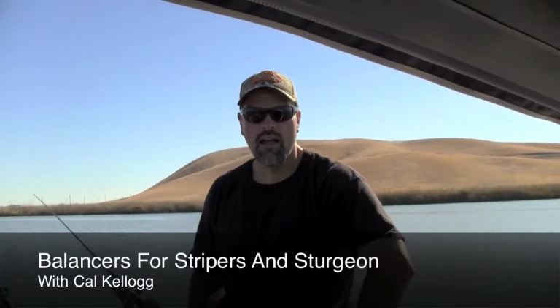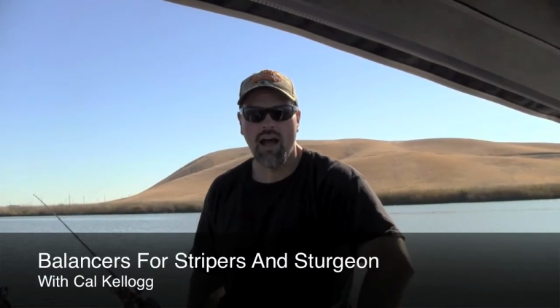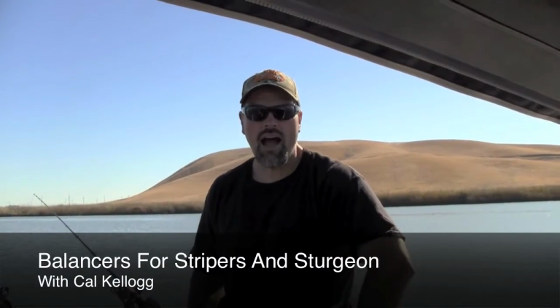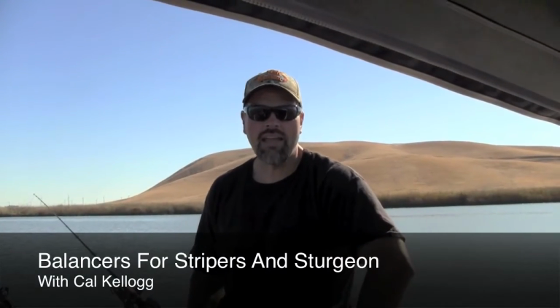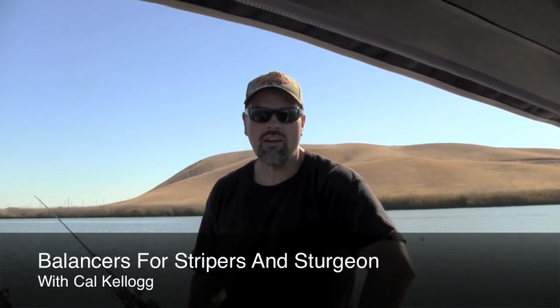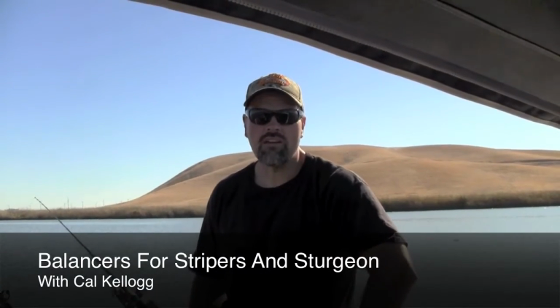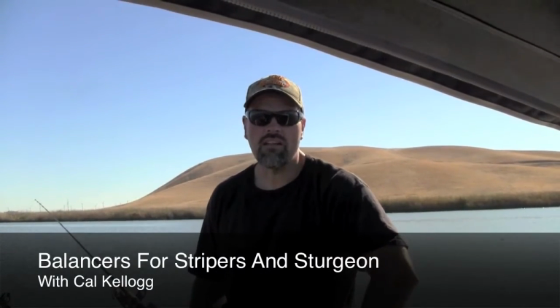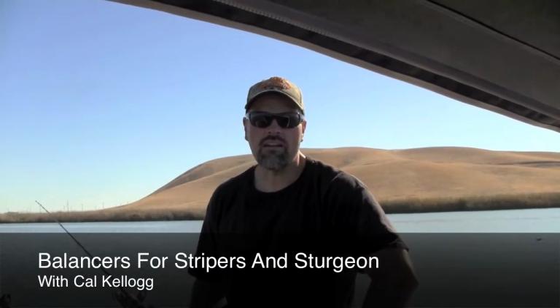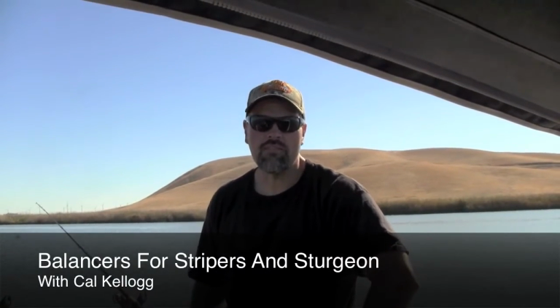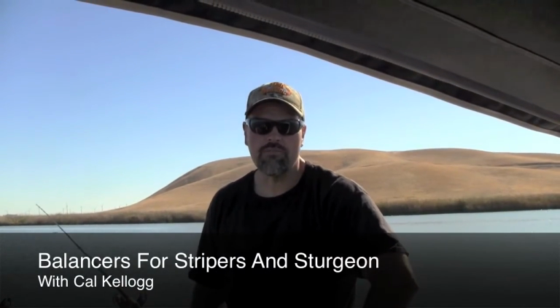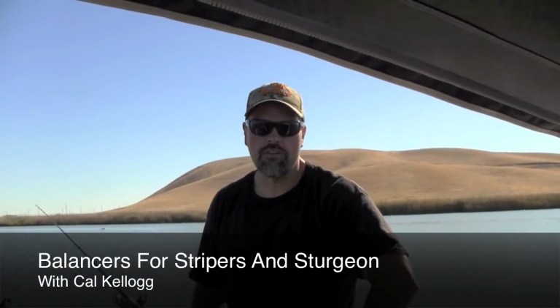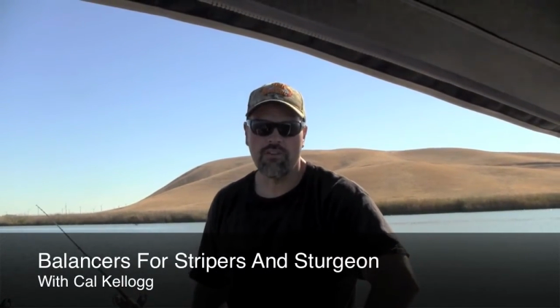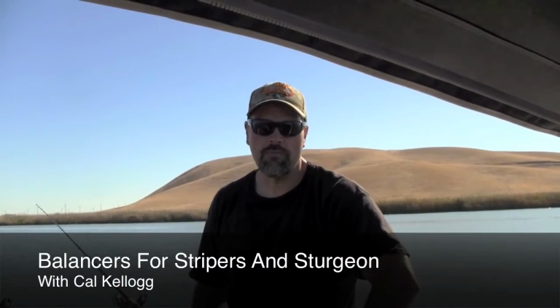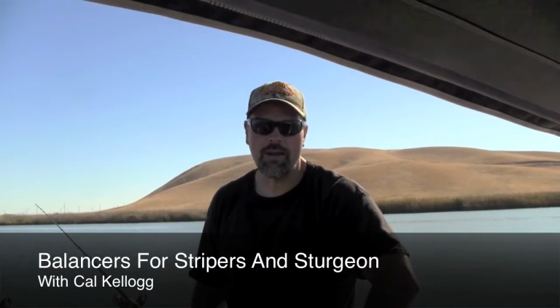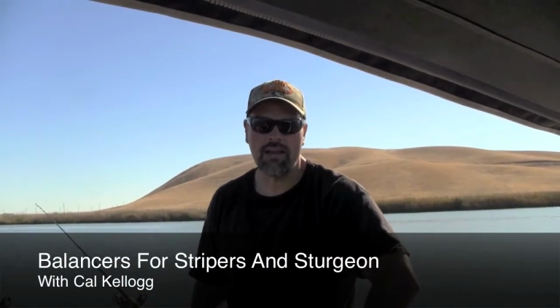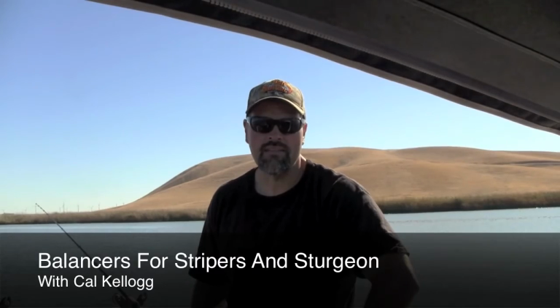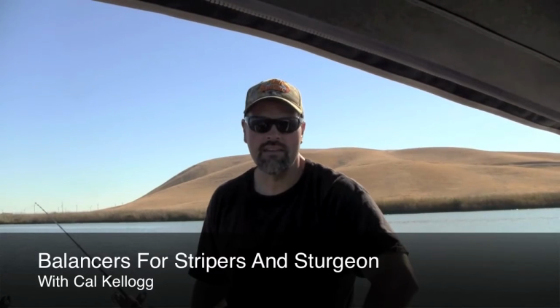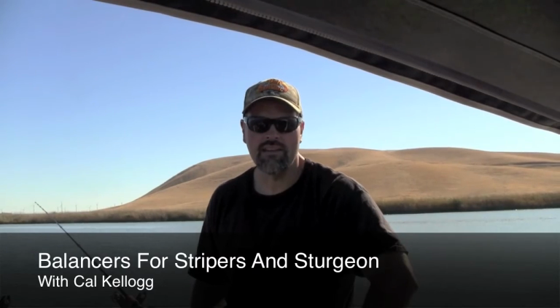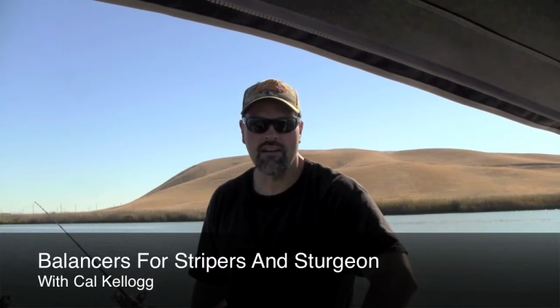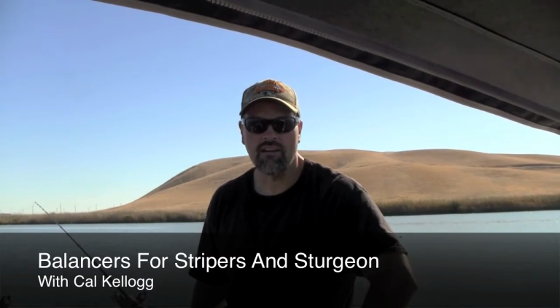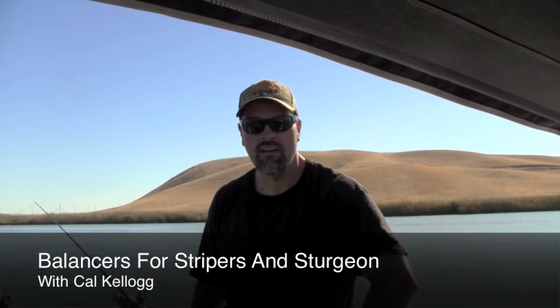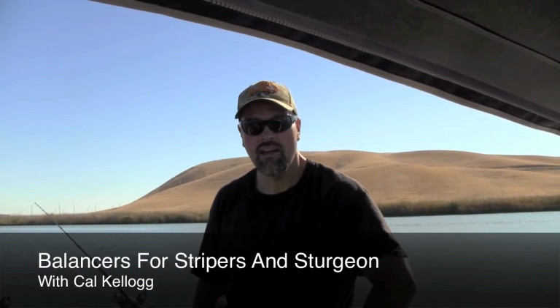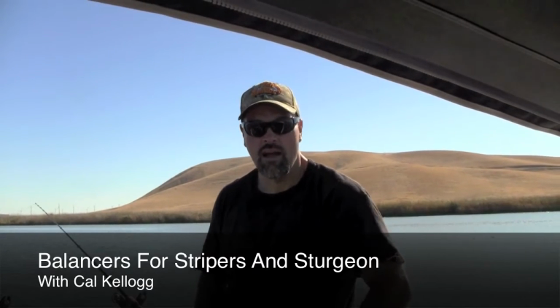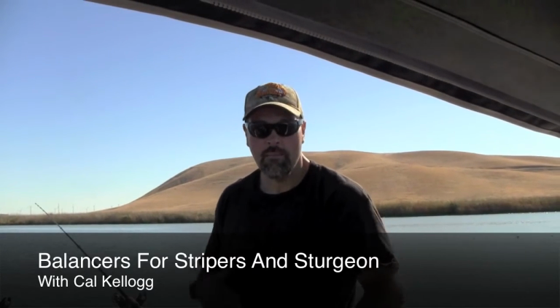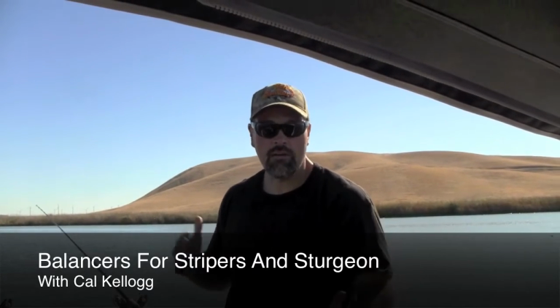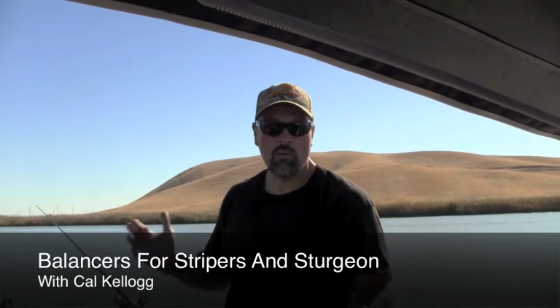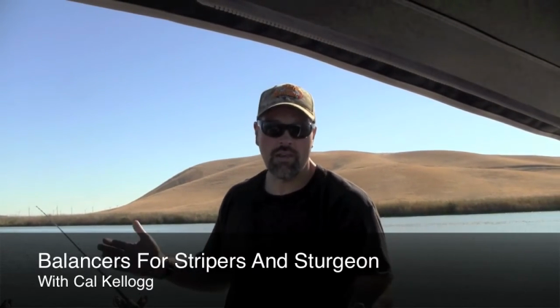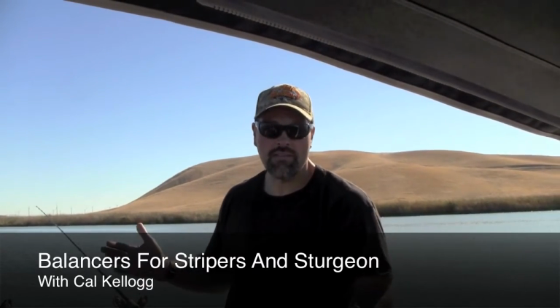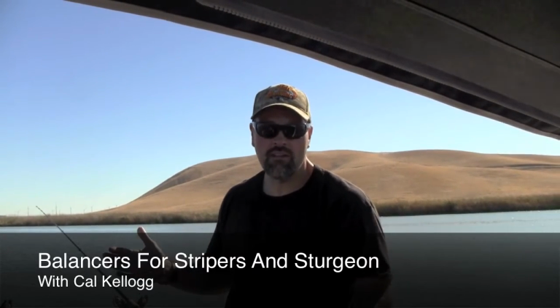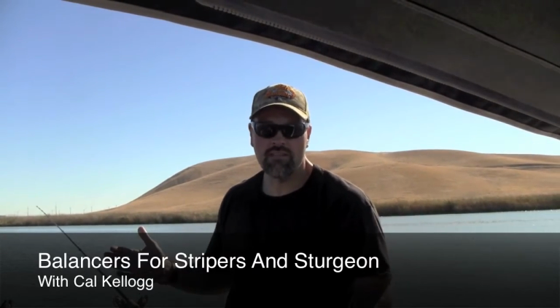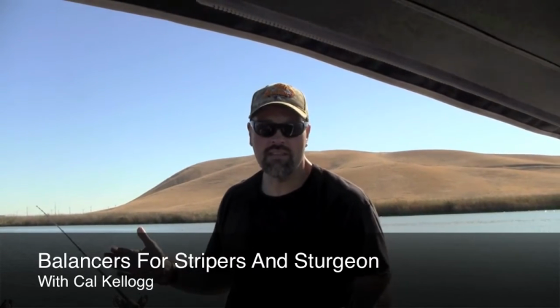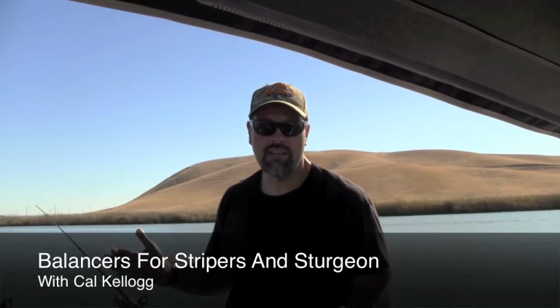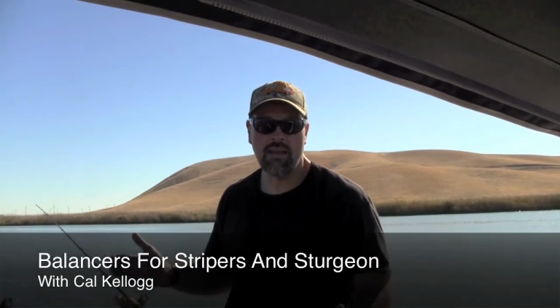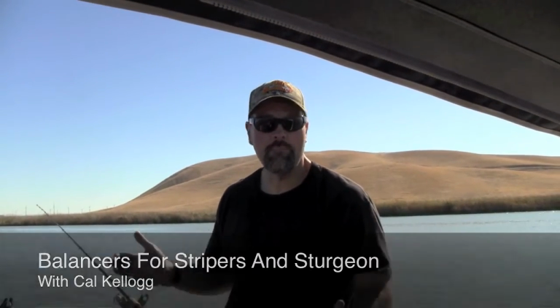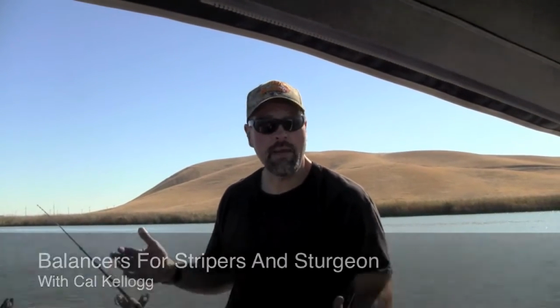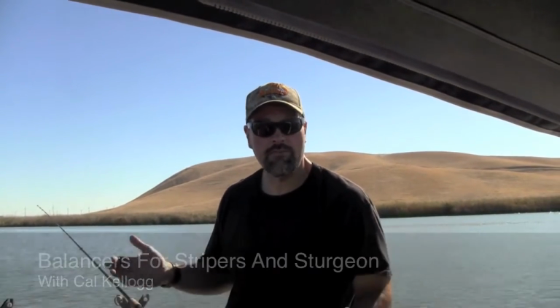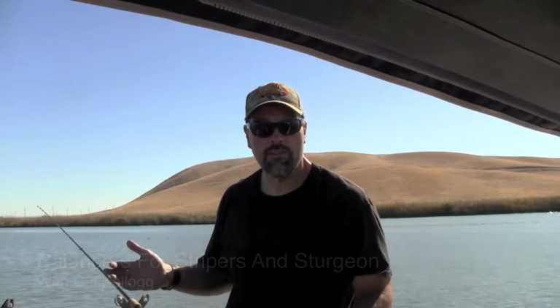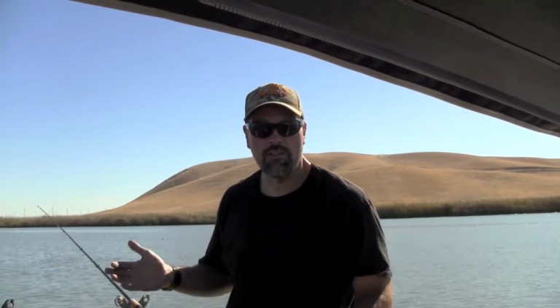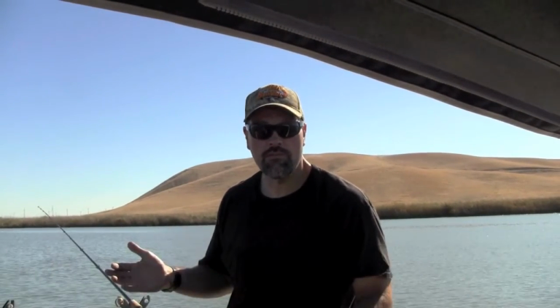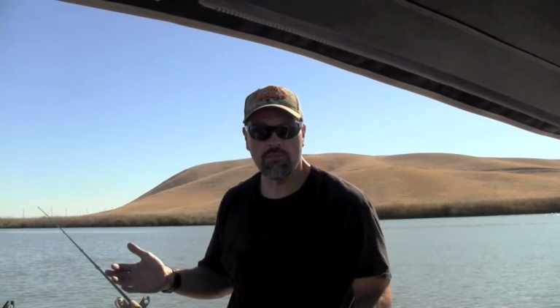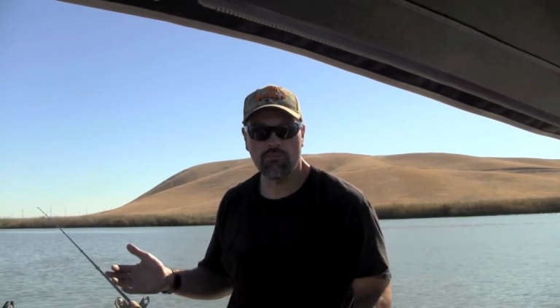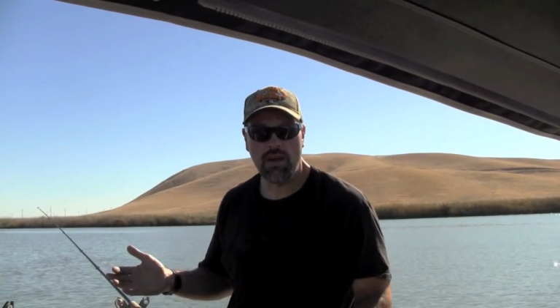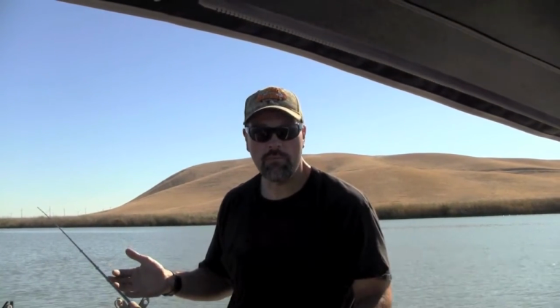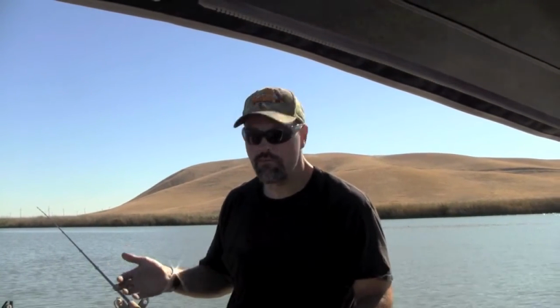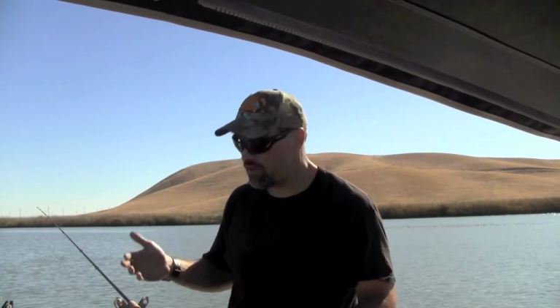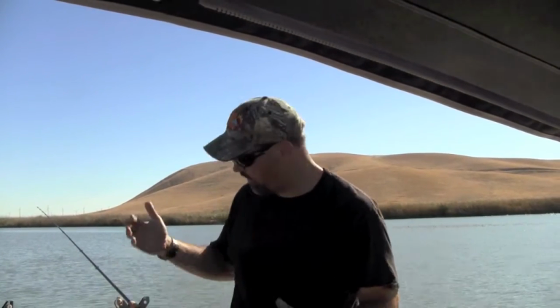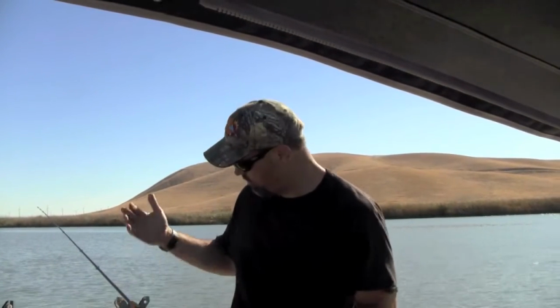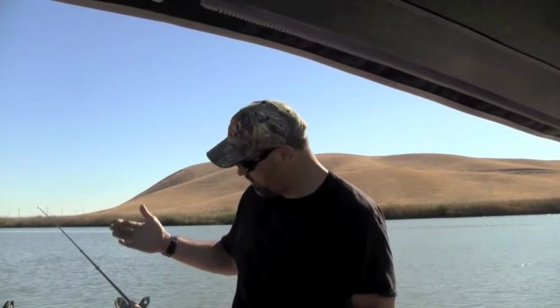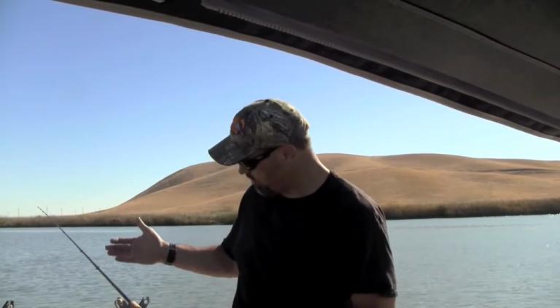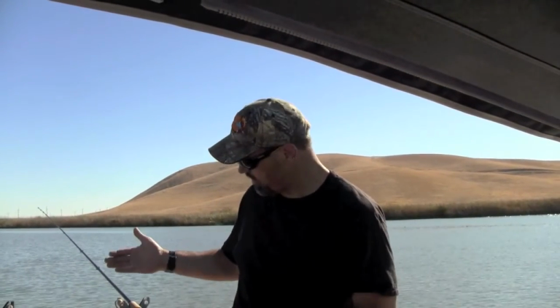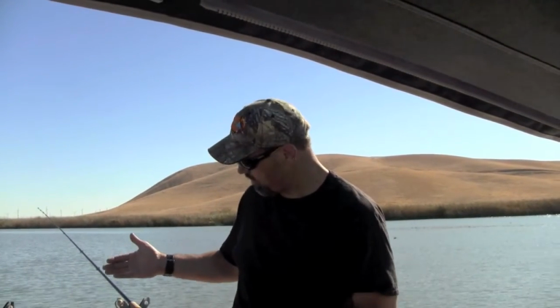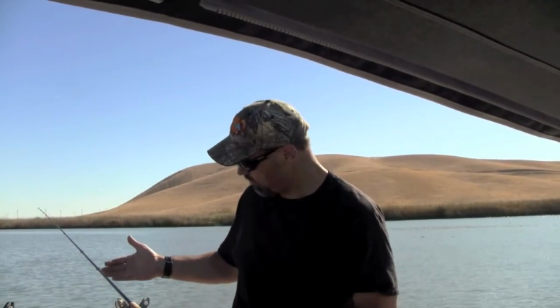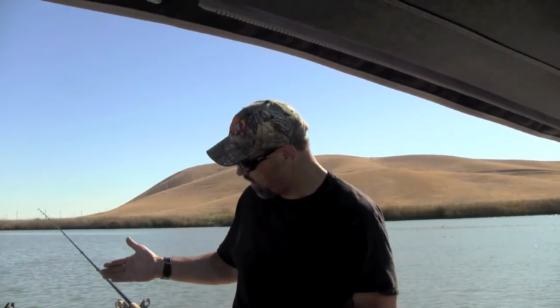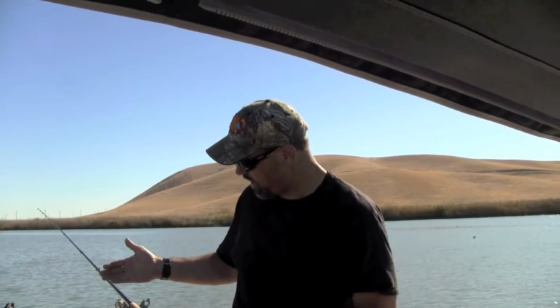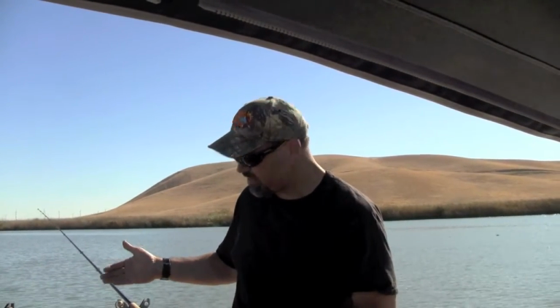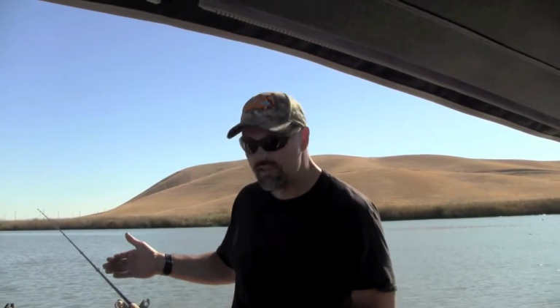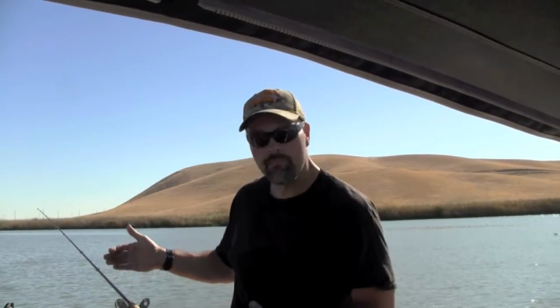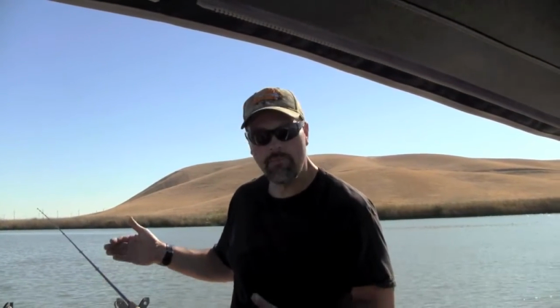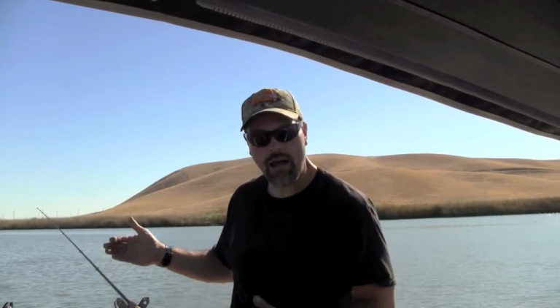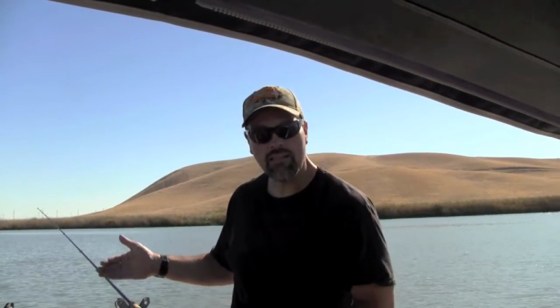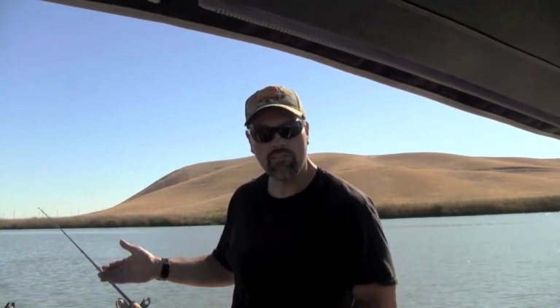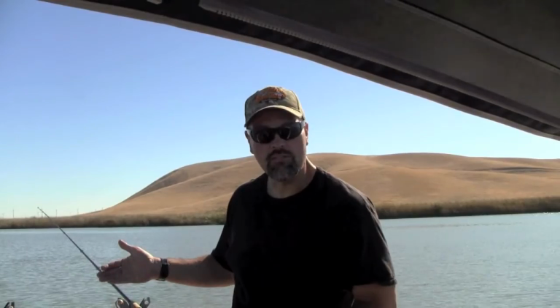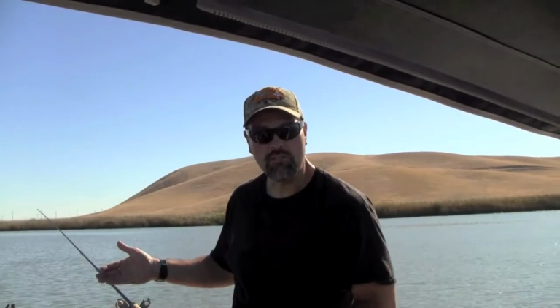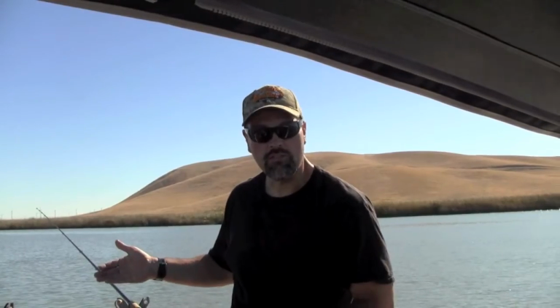Hi, Kel Kellogg of the Fish Niffer Magazine here. I'm out in the West Delta today, bait fishing for stripers, and we're using our rods in balancers.